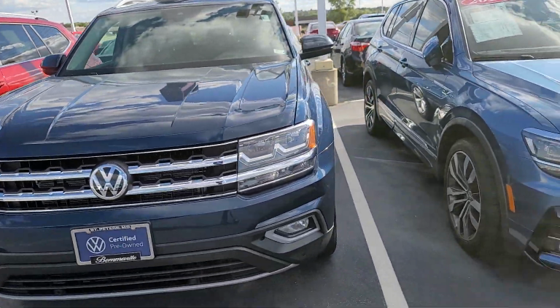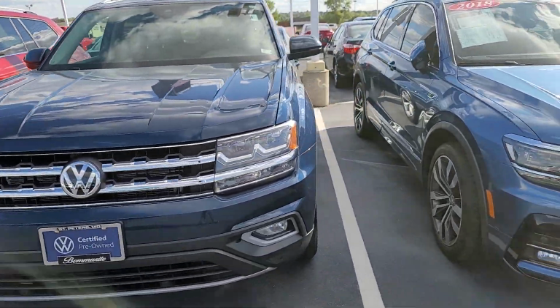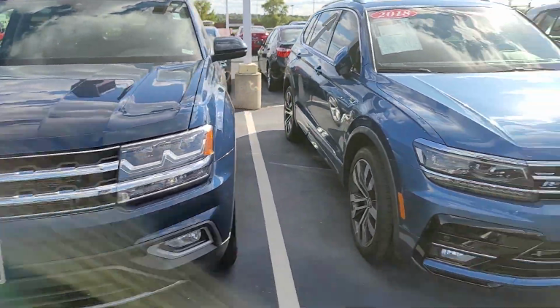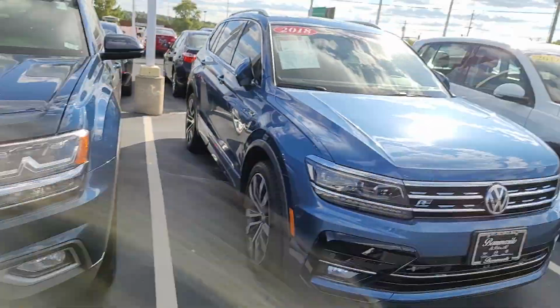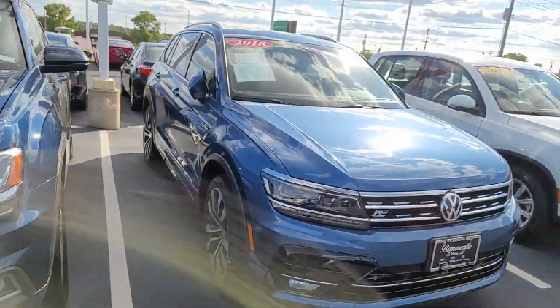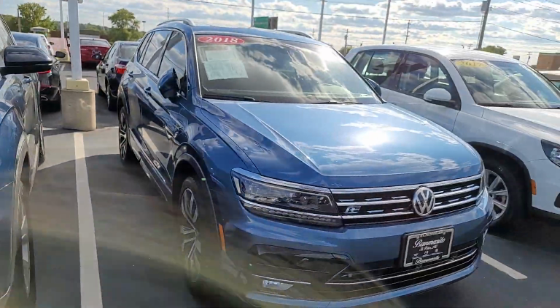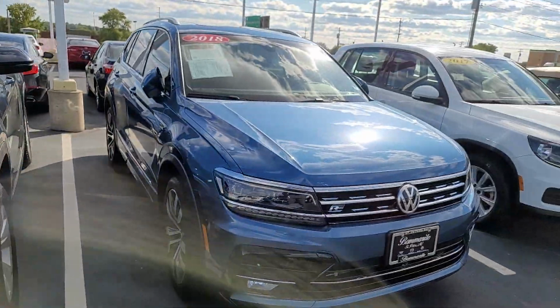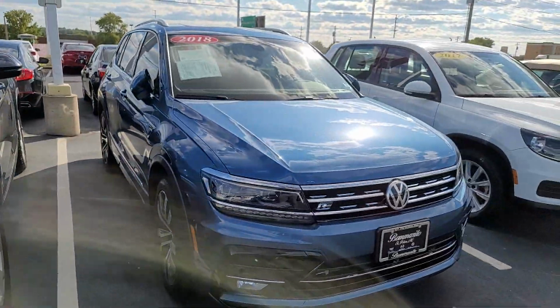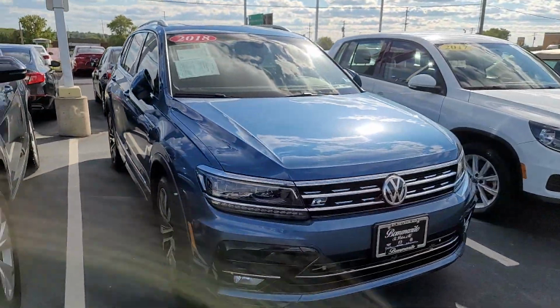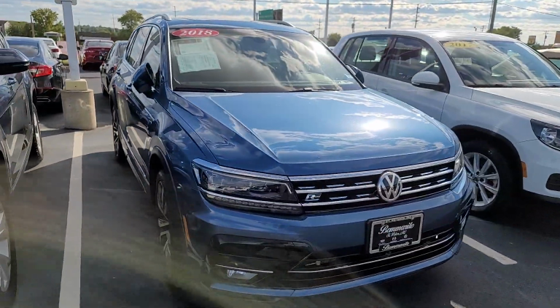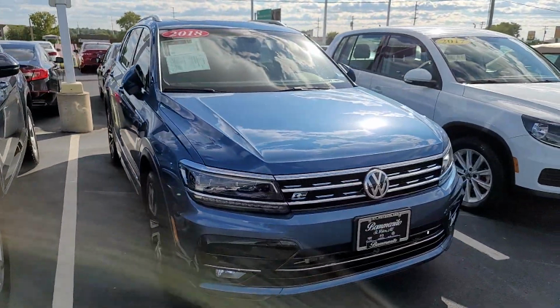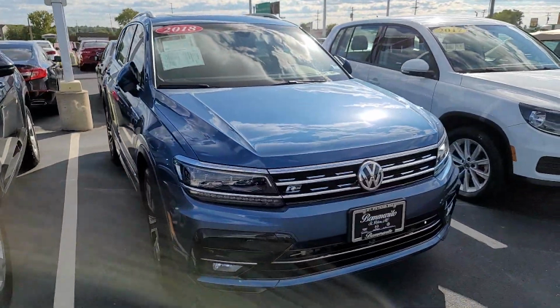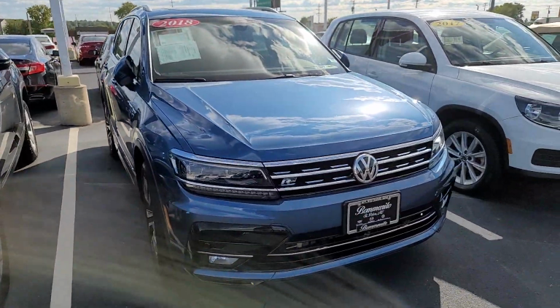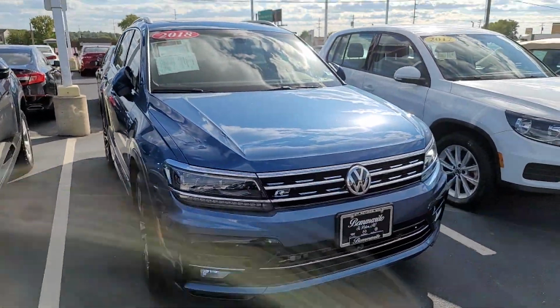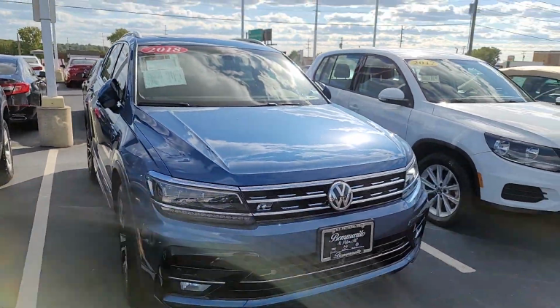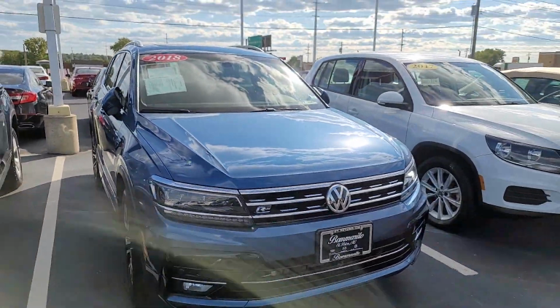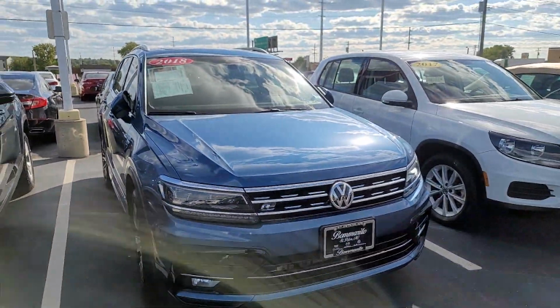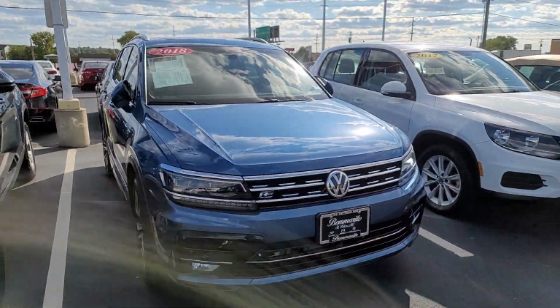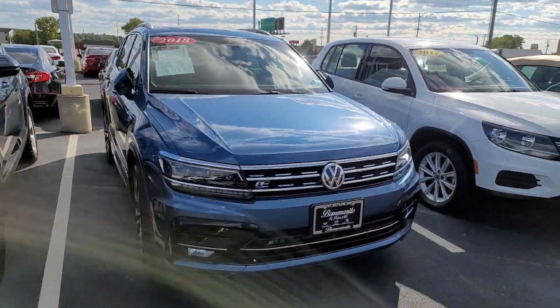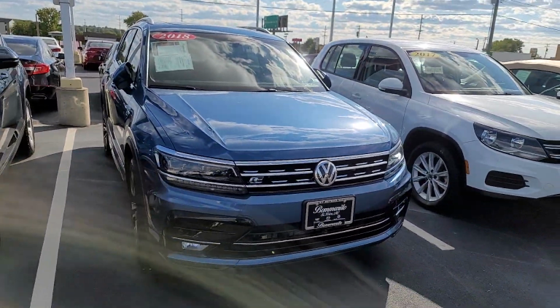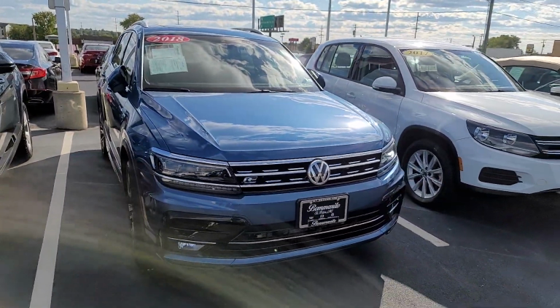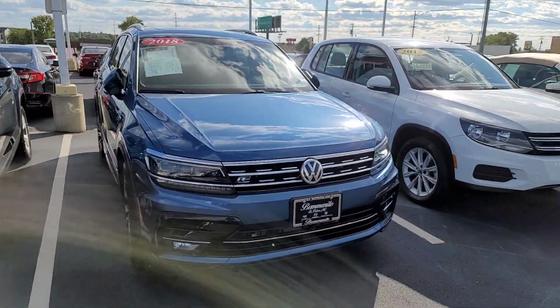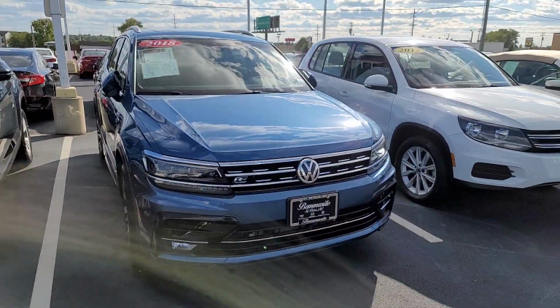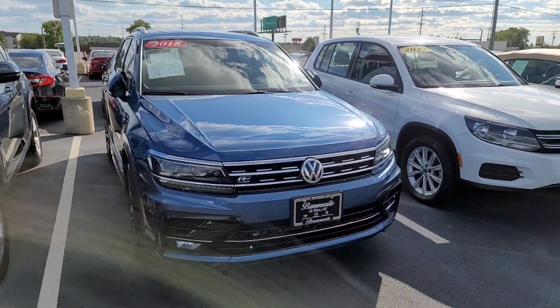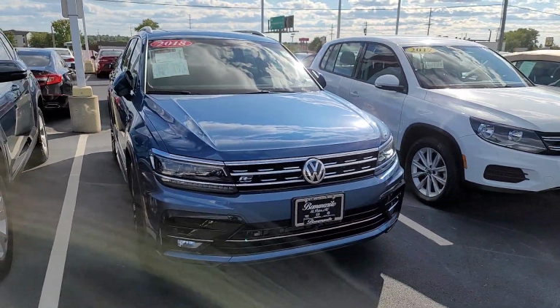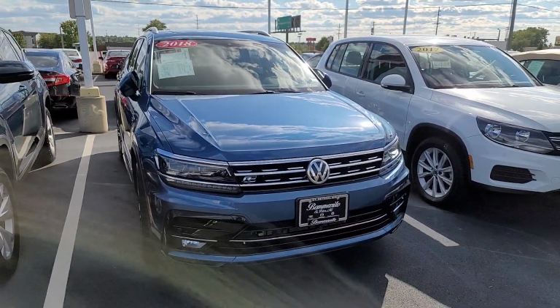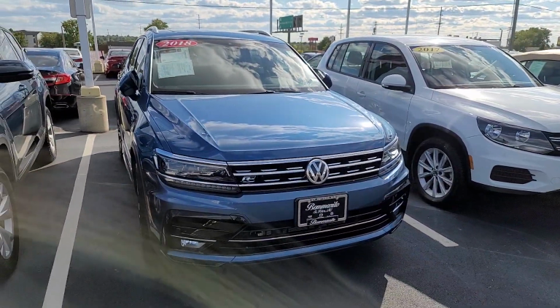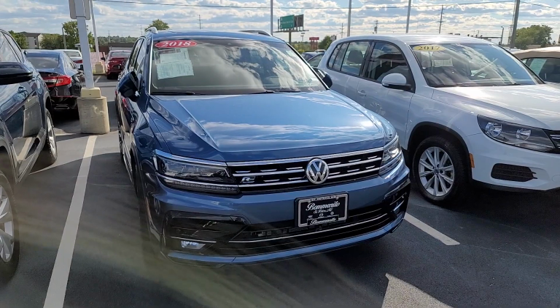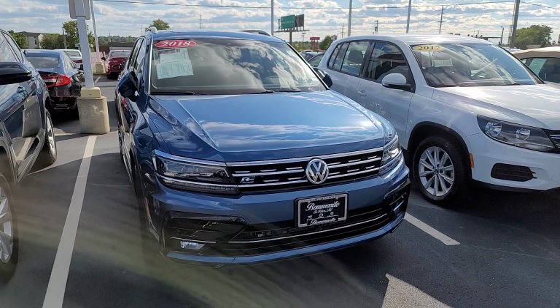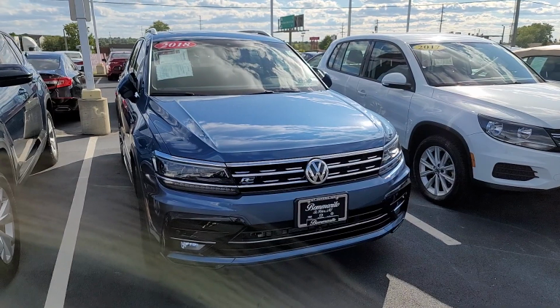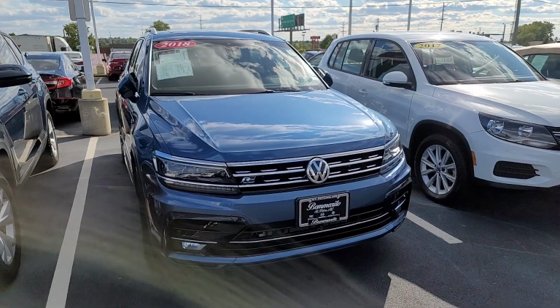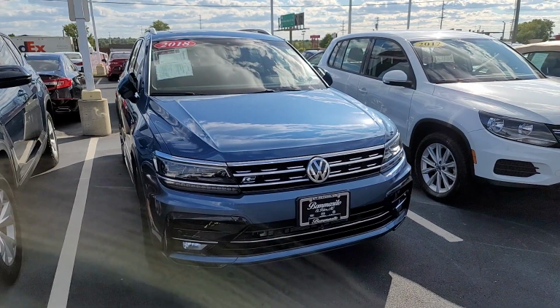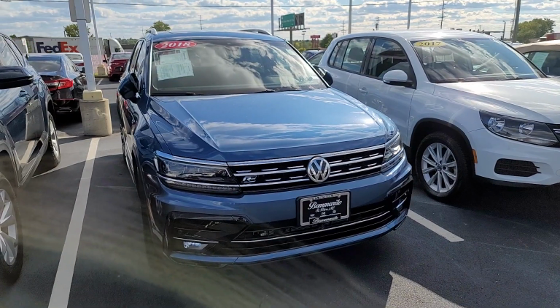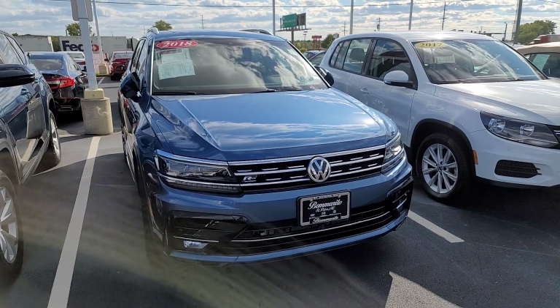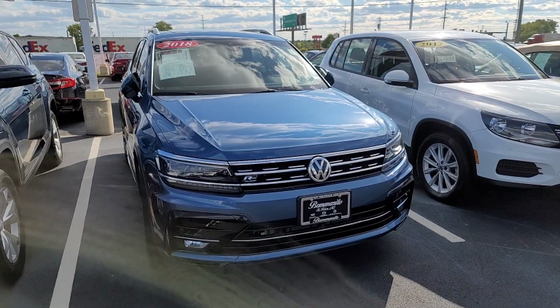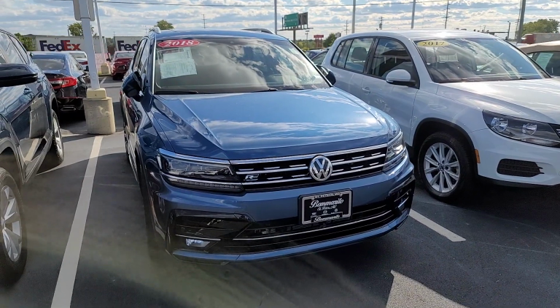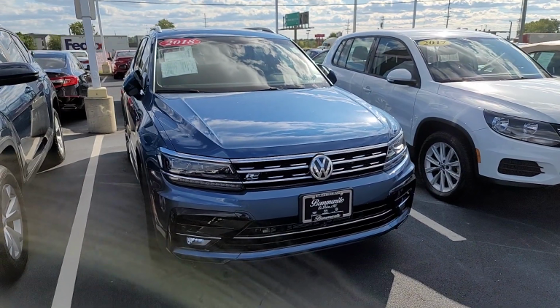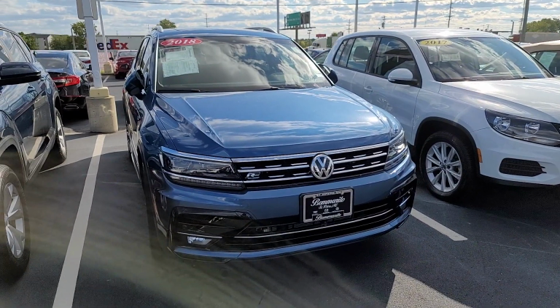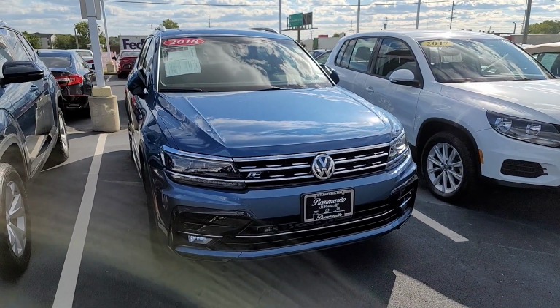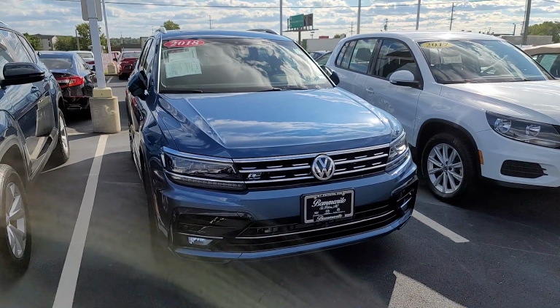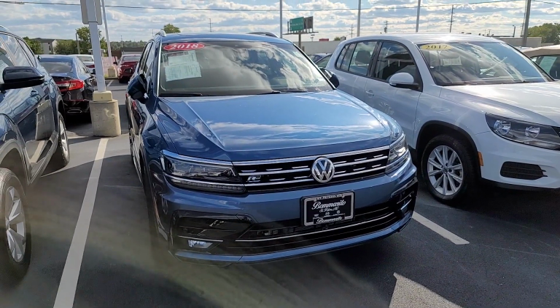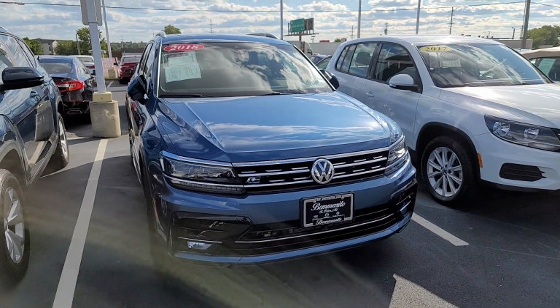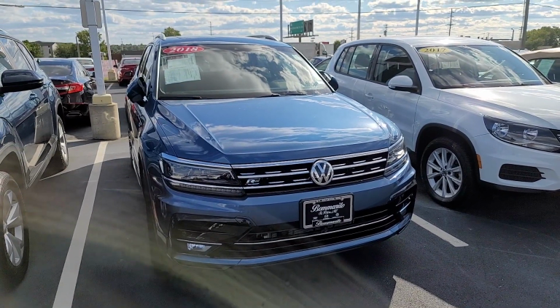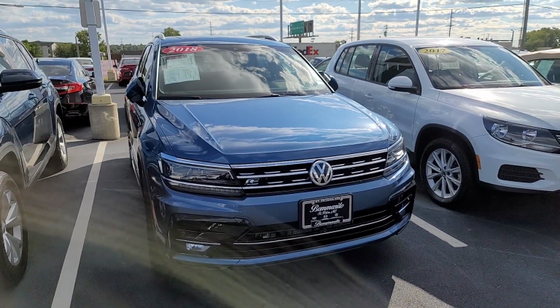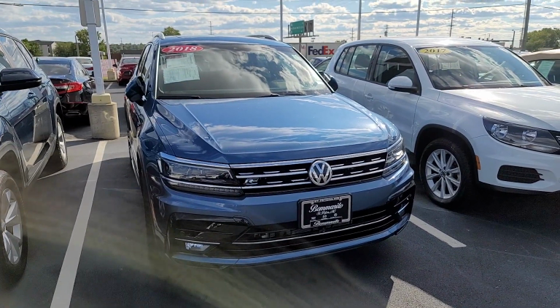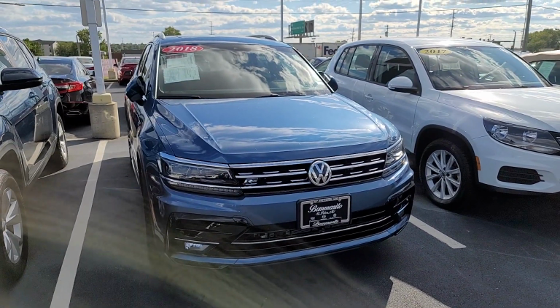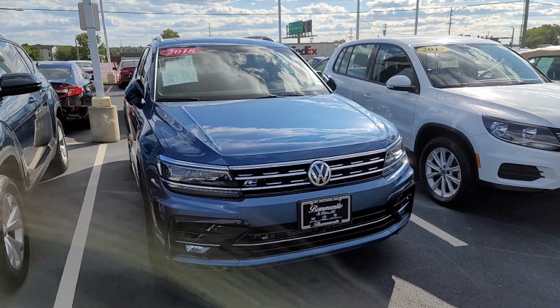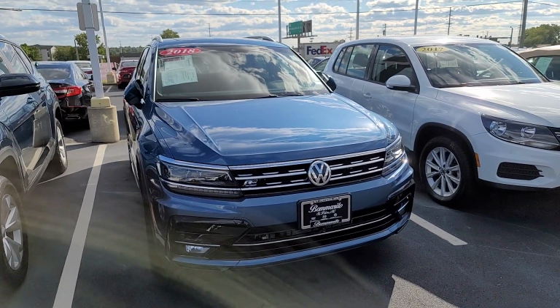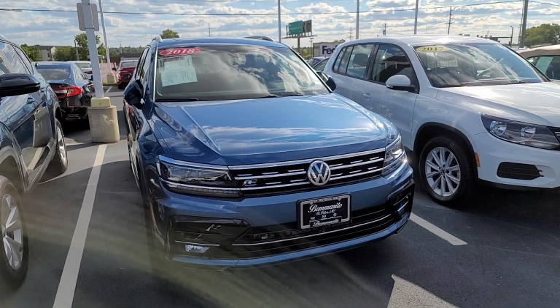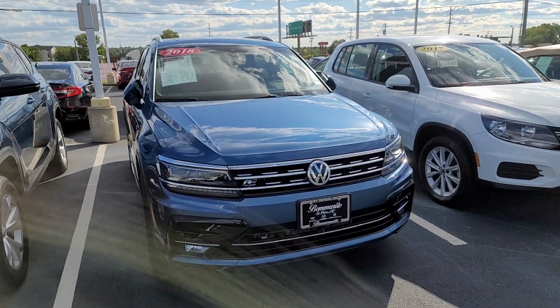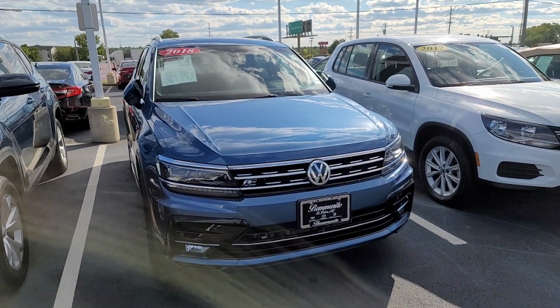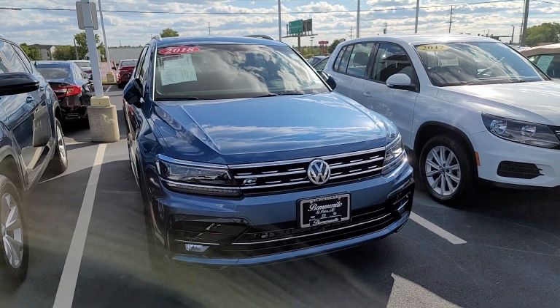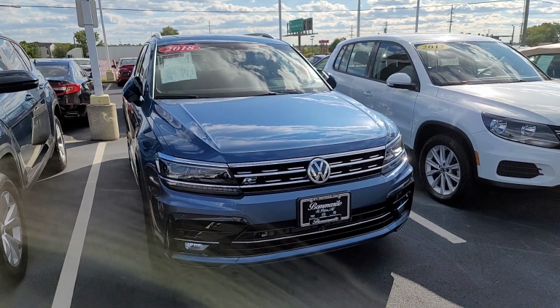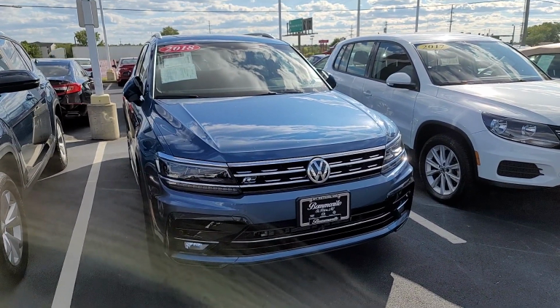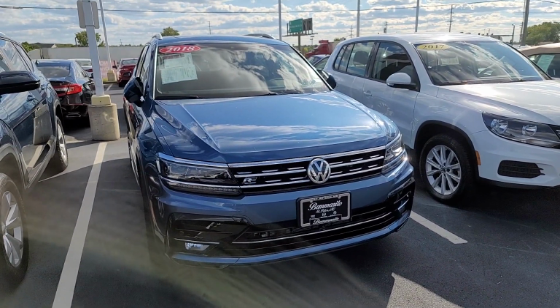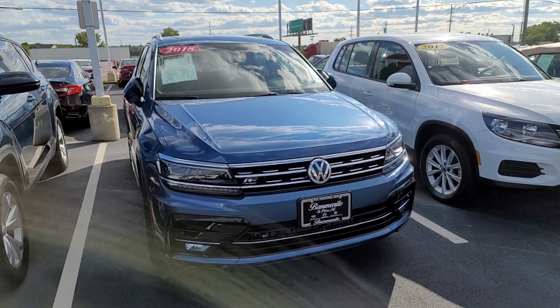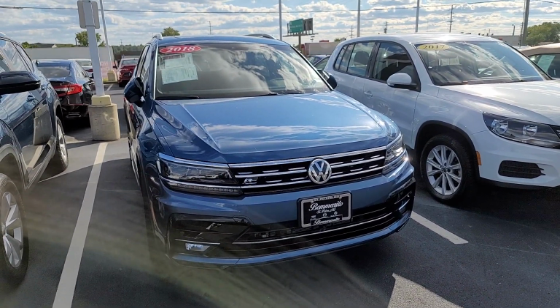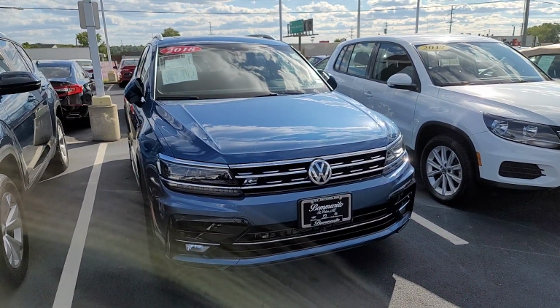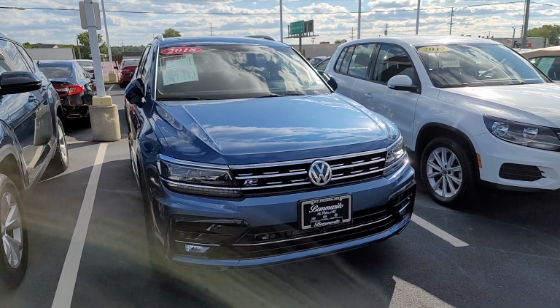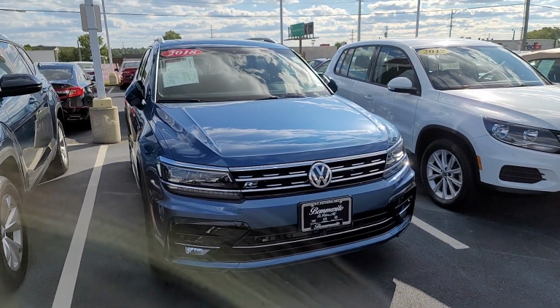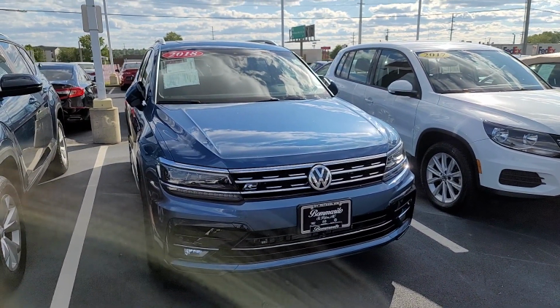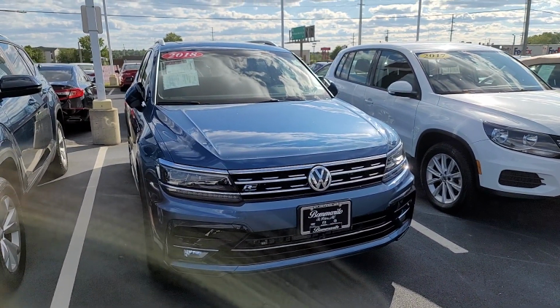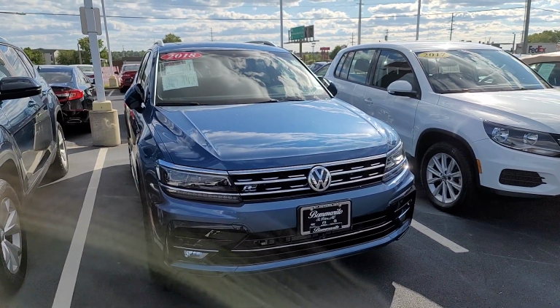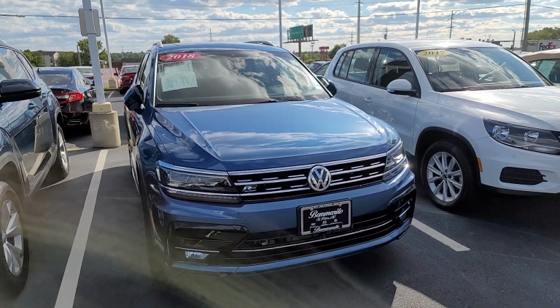And this last one is a 2018 Volkswagen Tiguan SEL Premium R-Line.